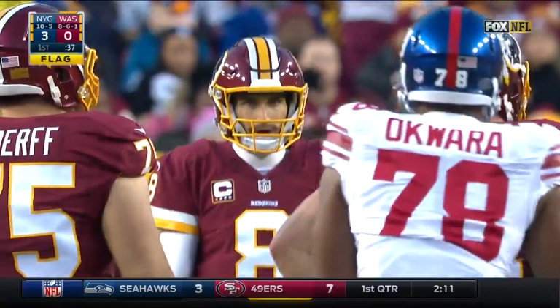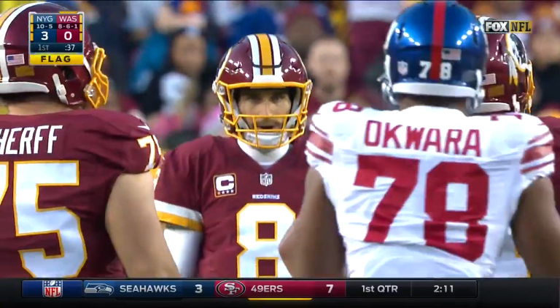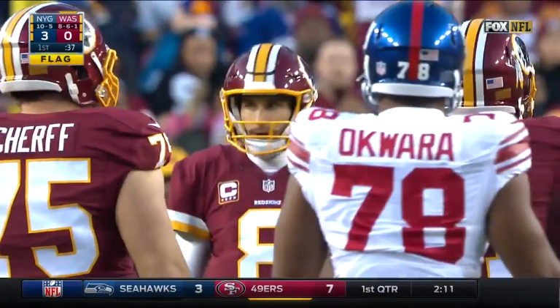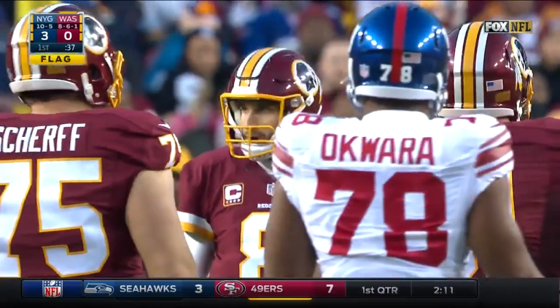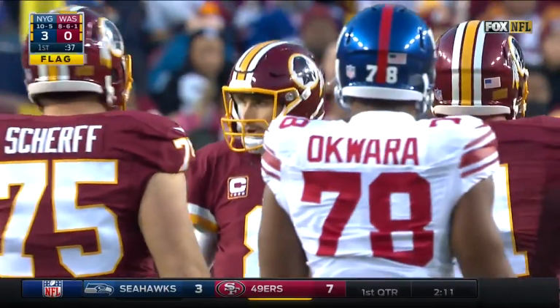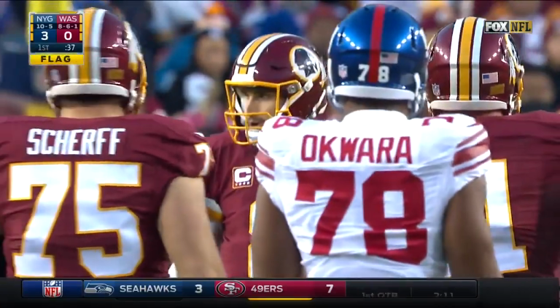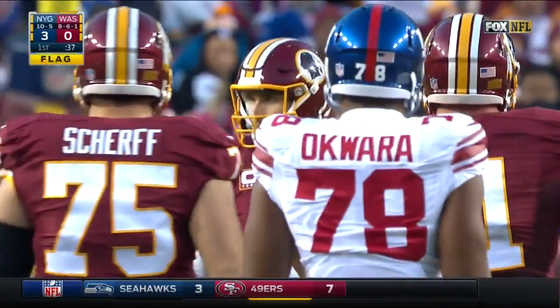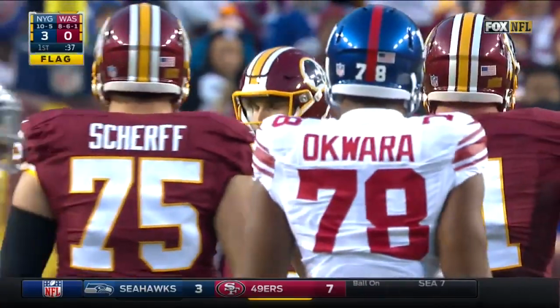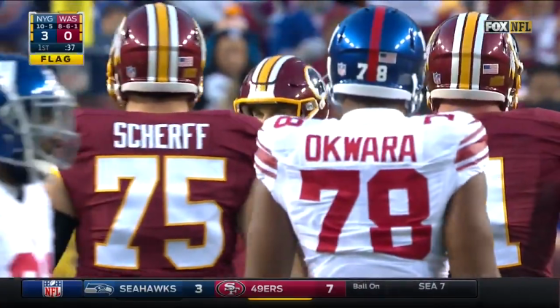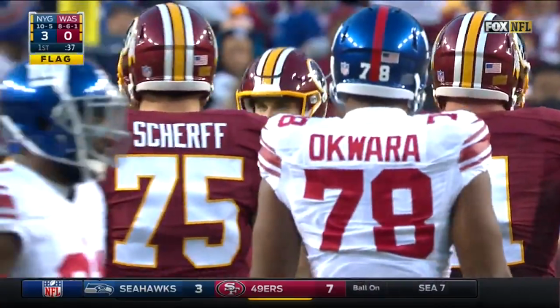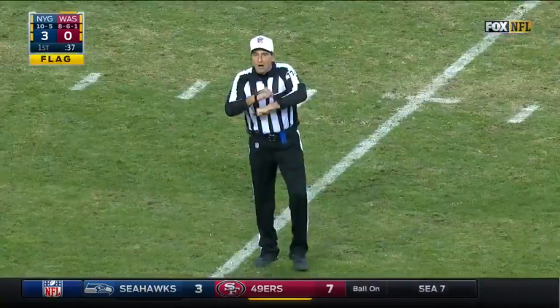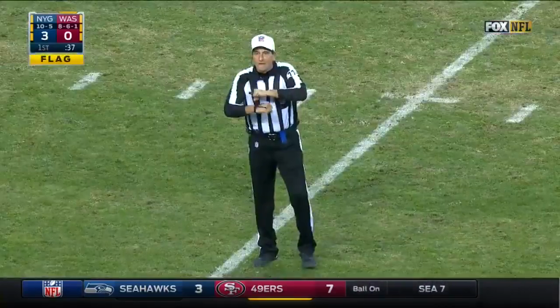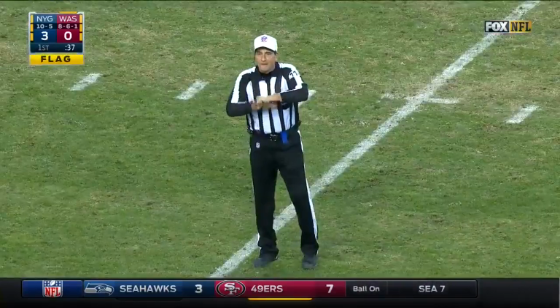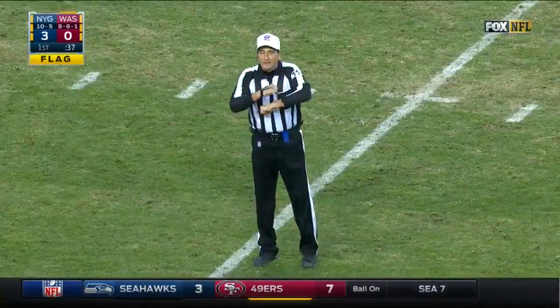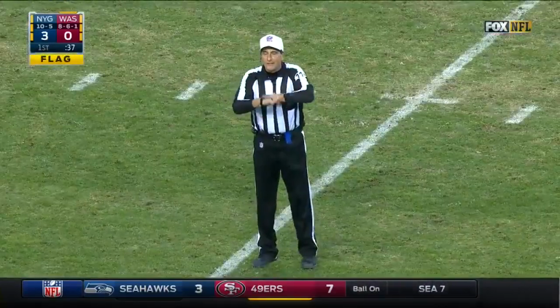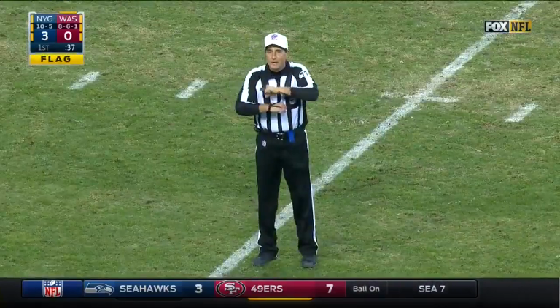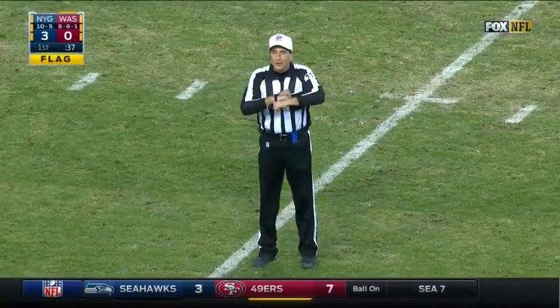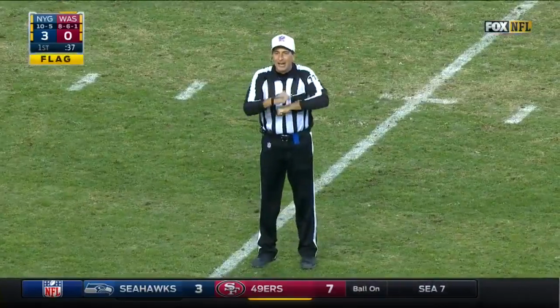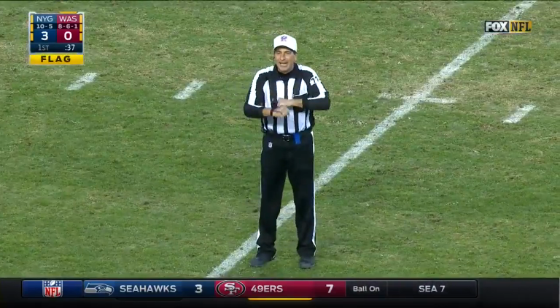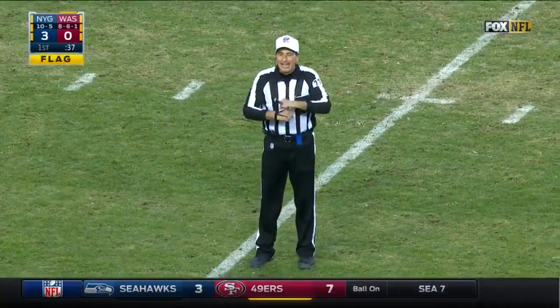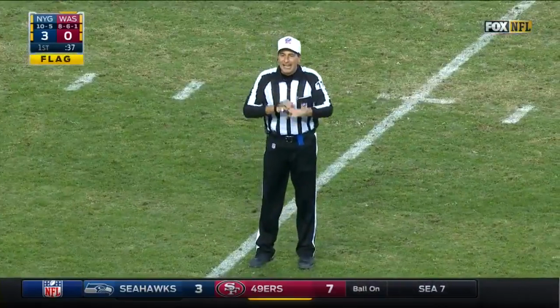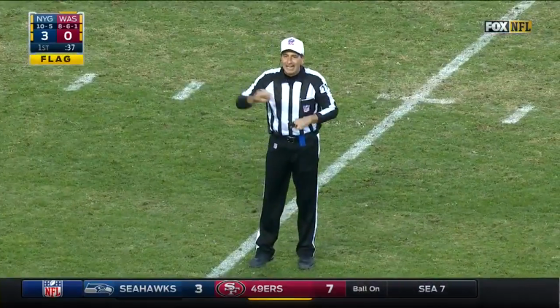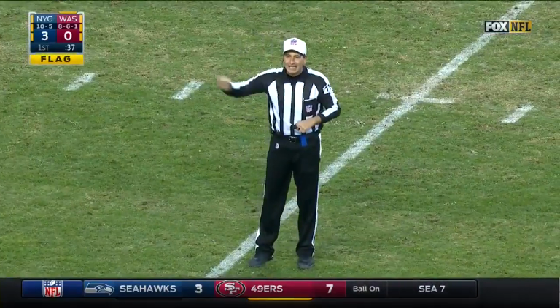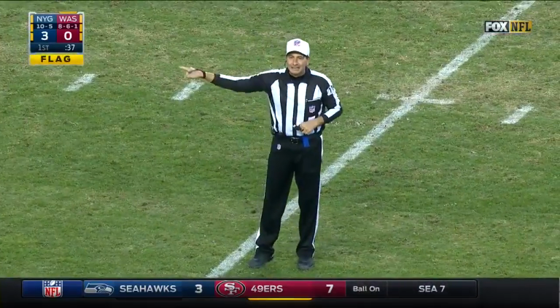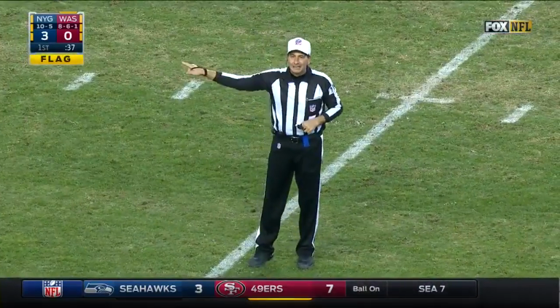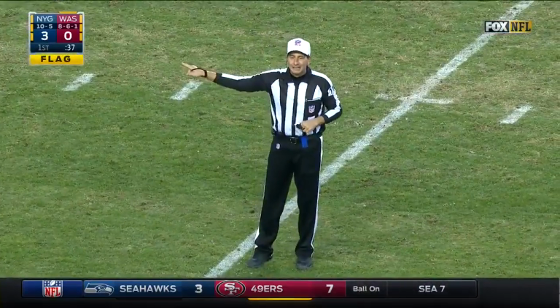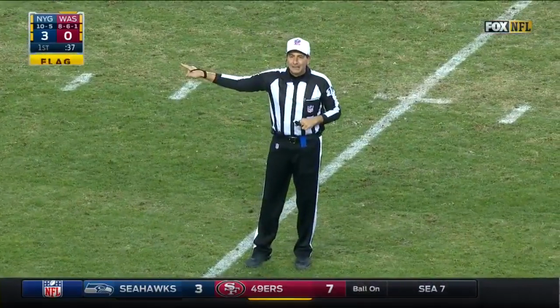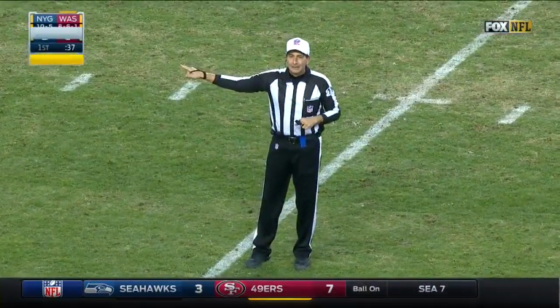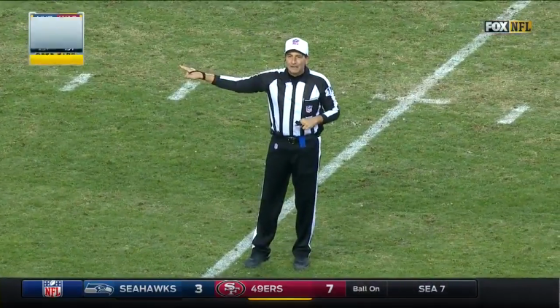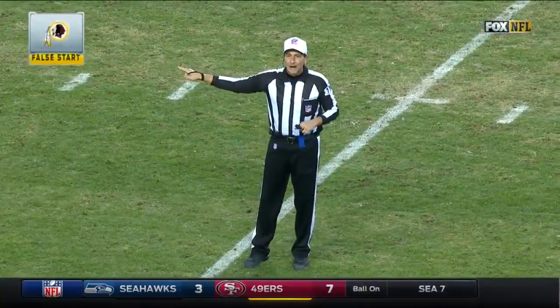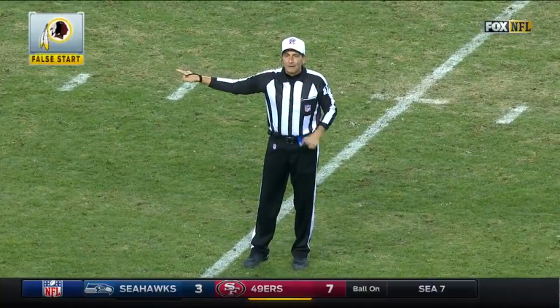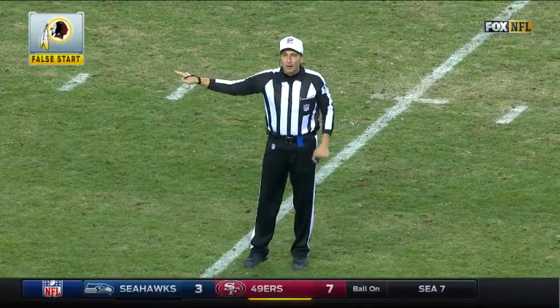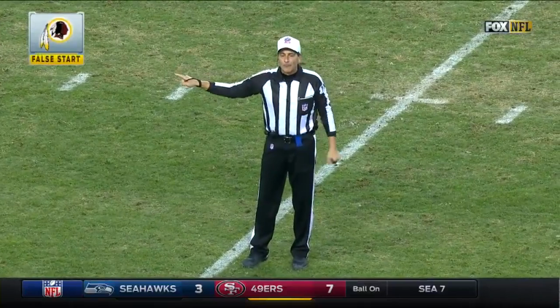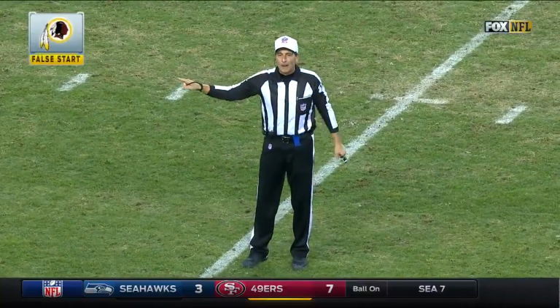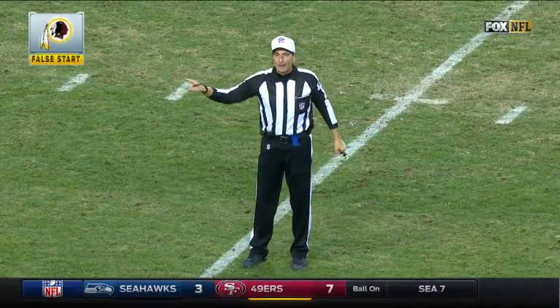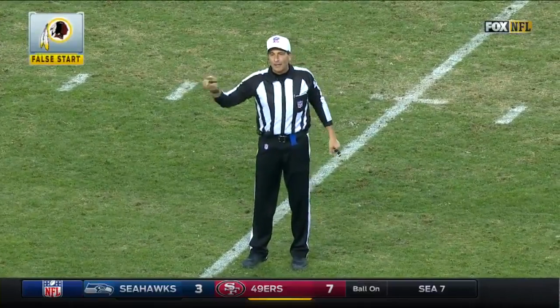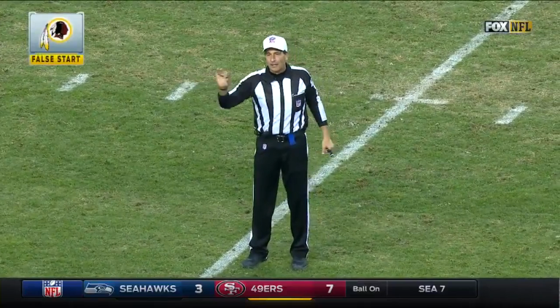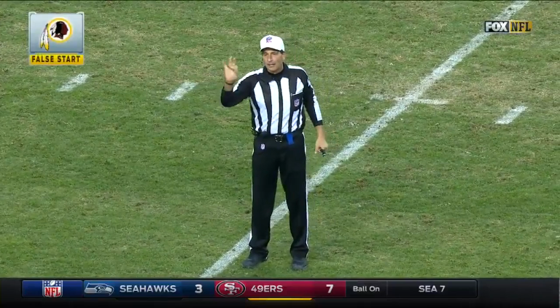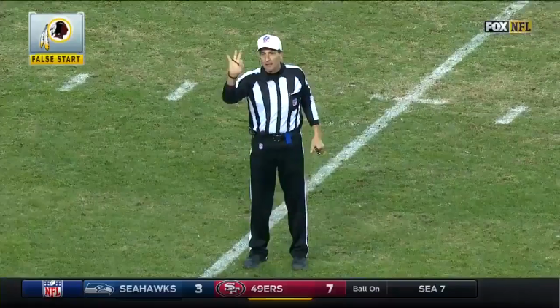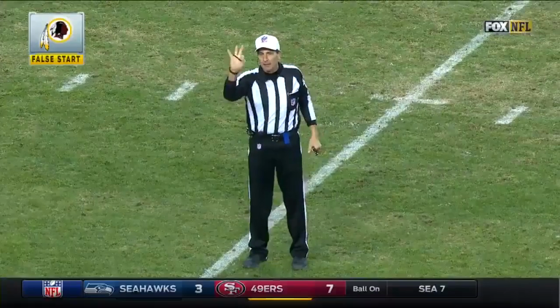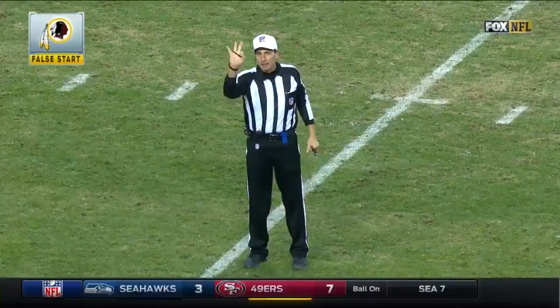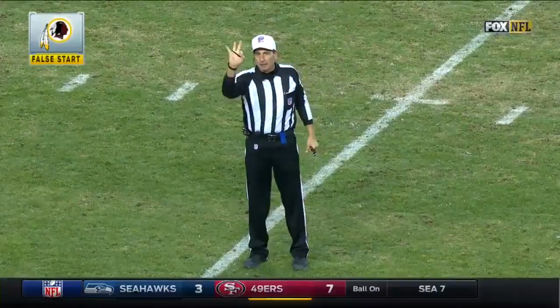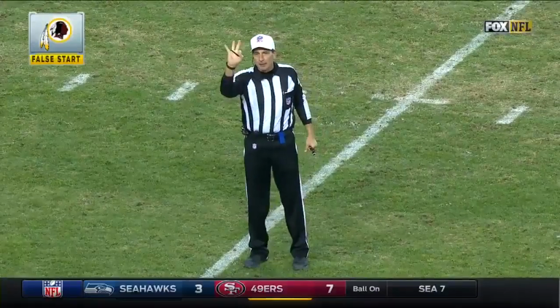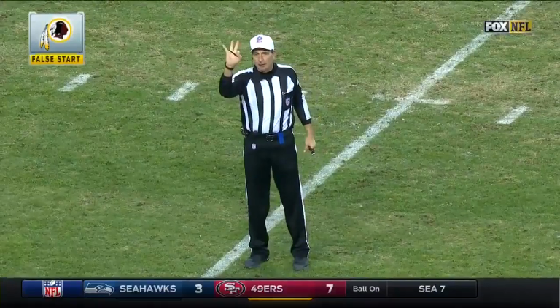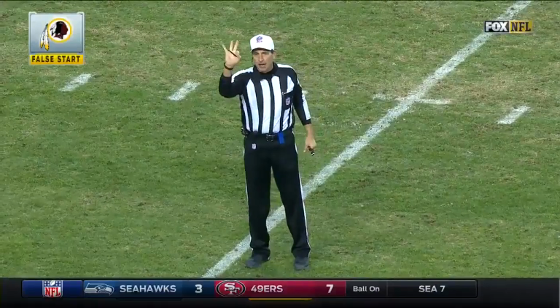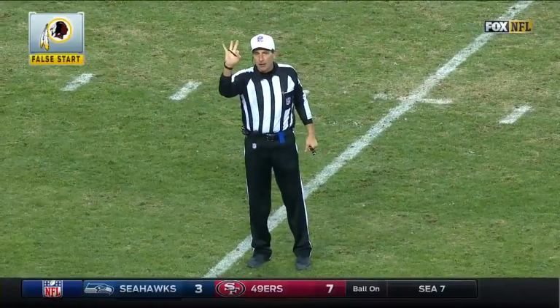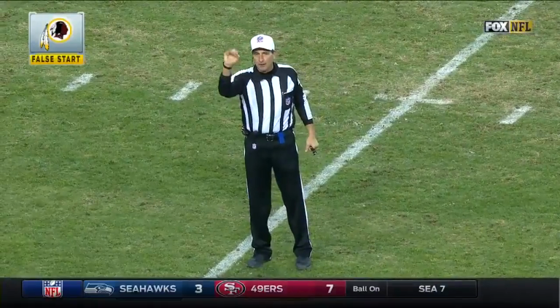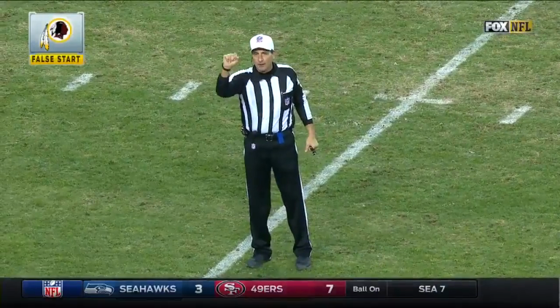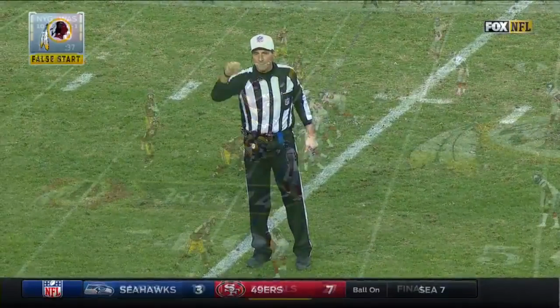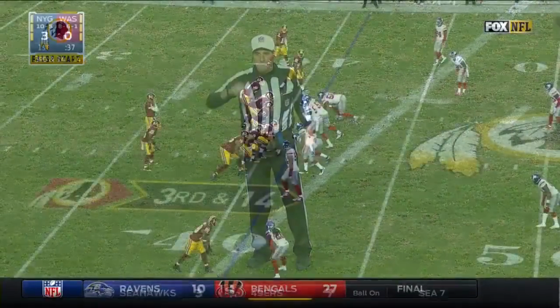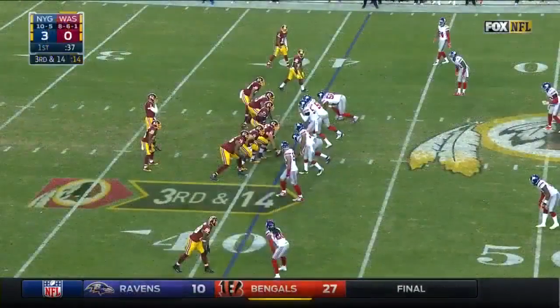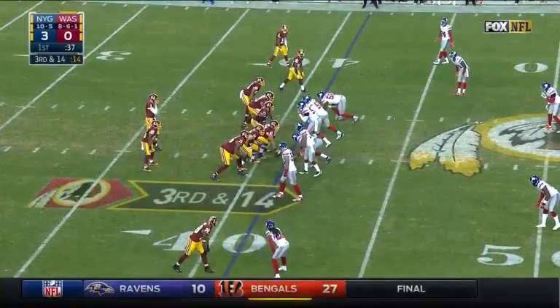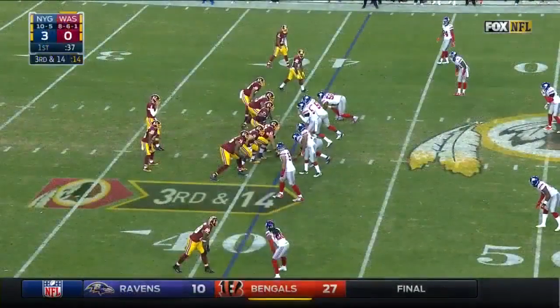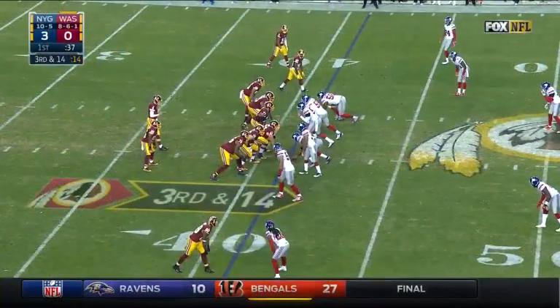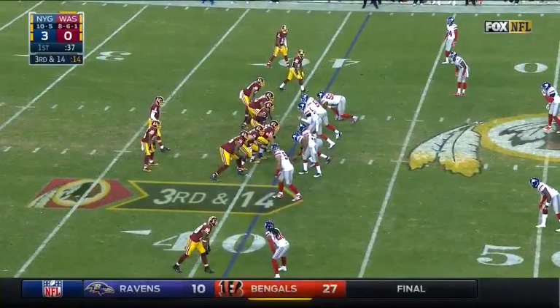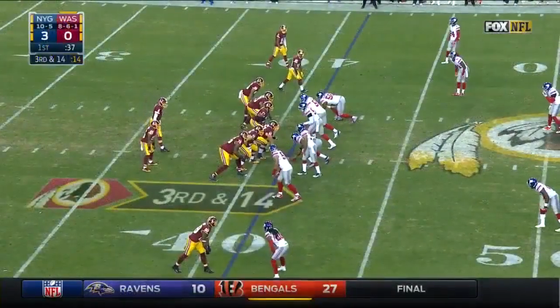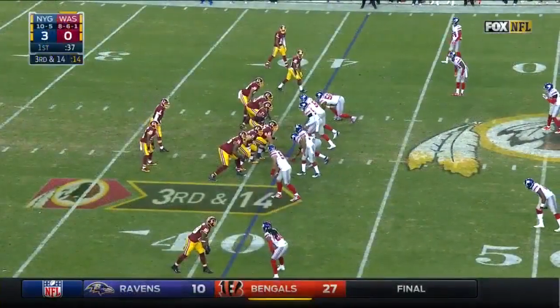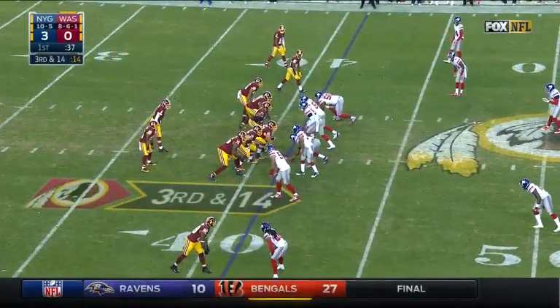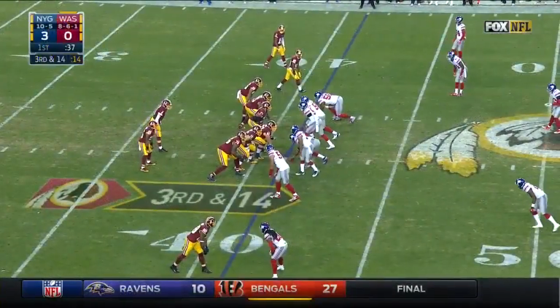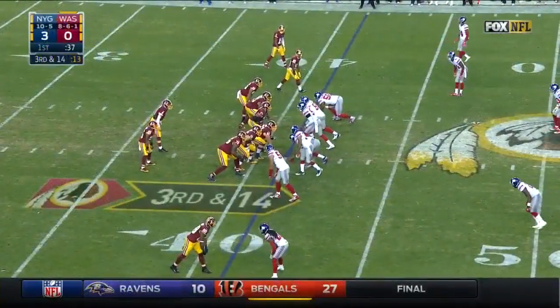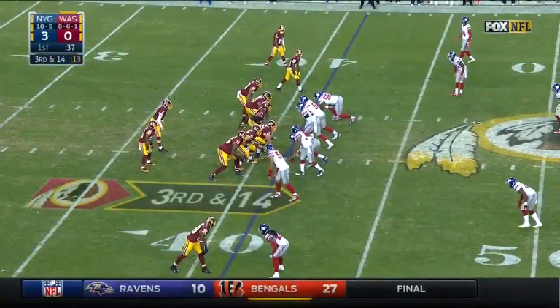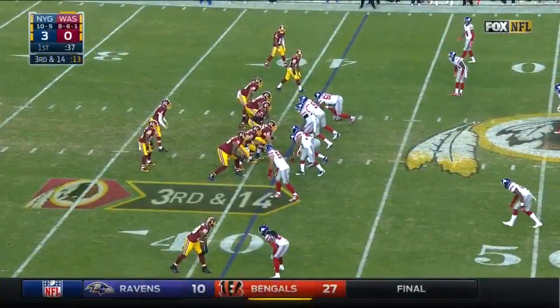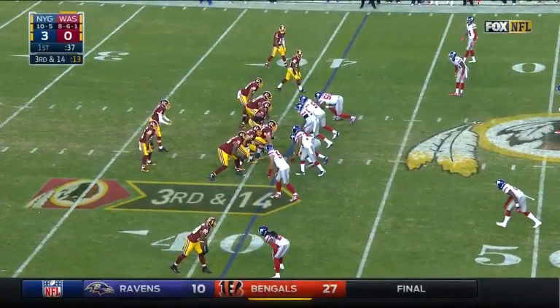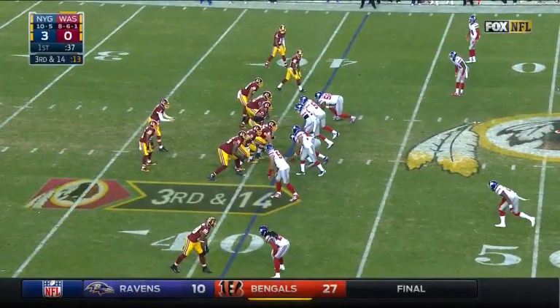False start — offense number 88, five-yard penalty, third down. Free agent to be — Eddie!